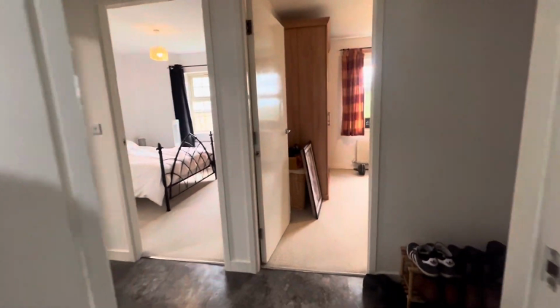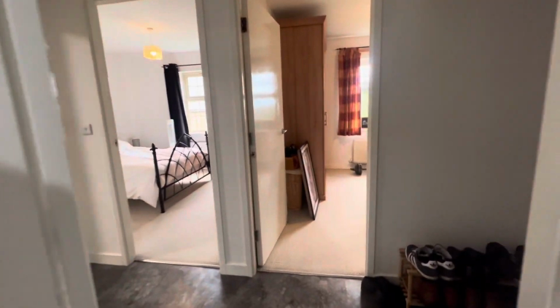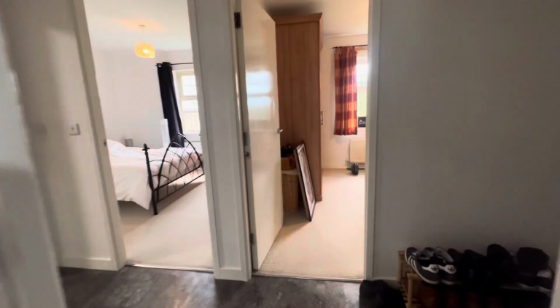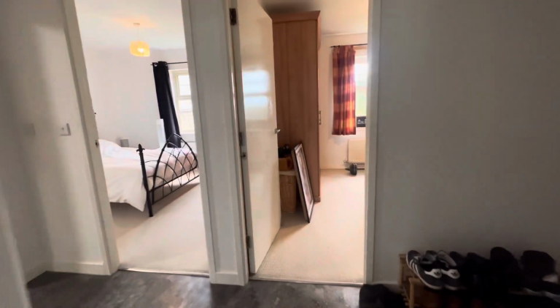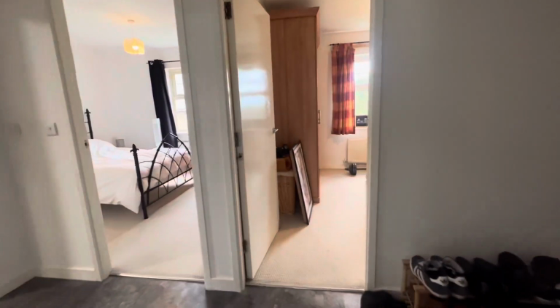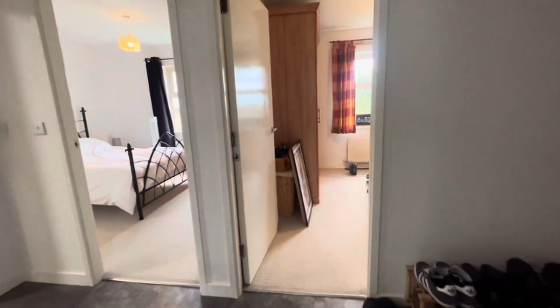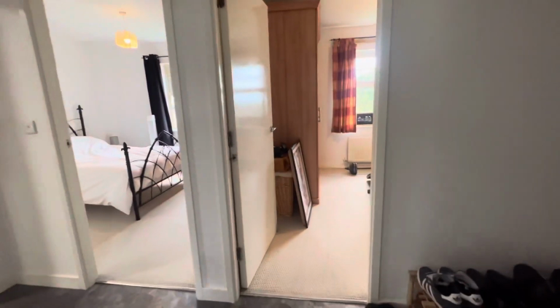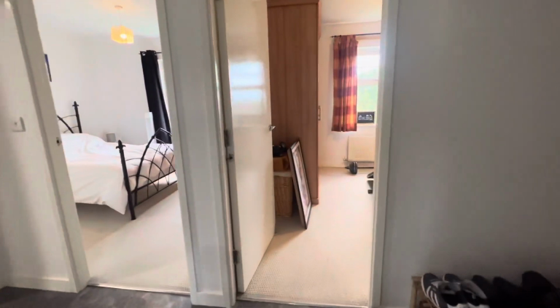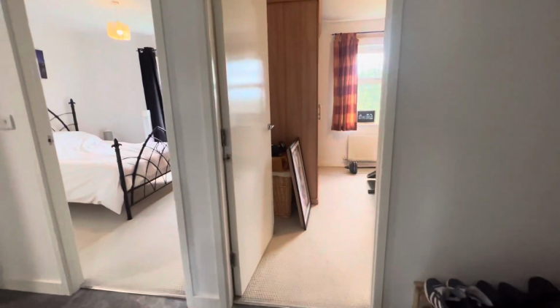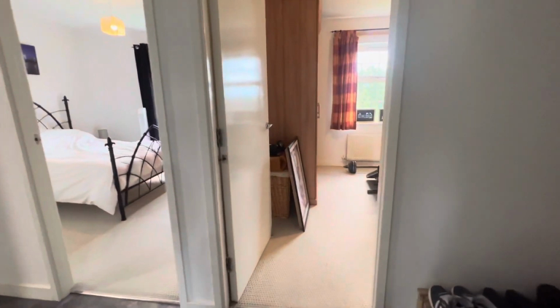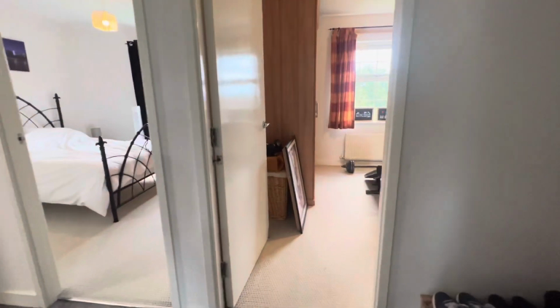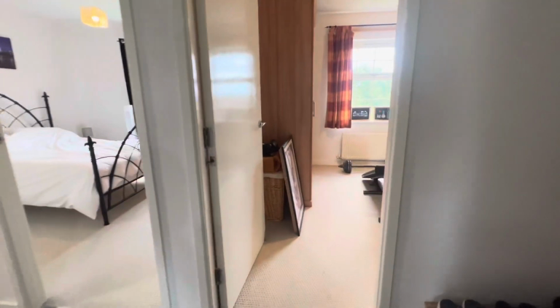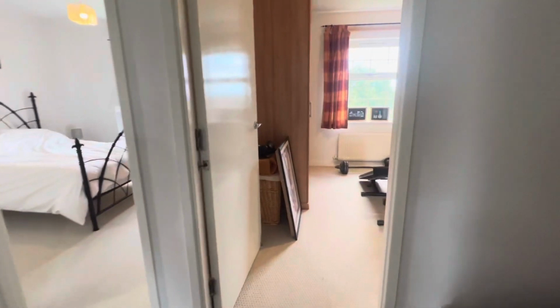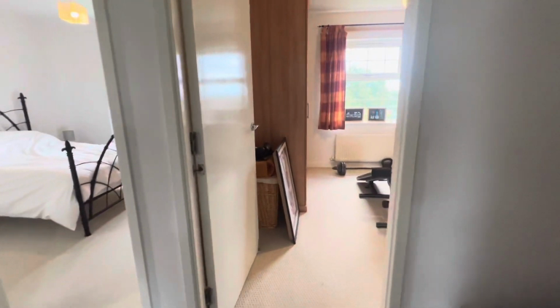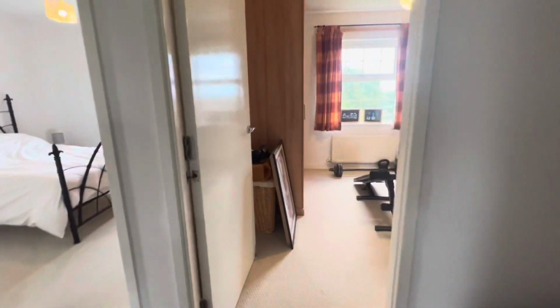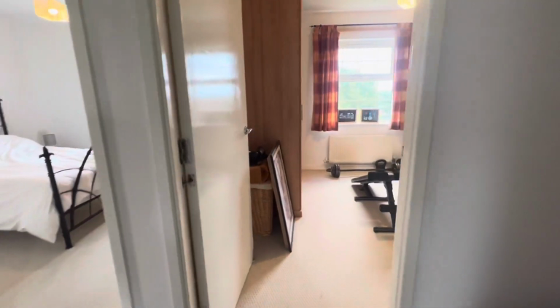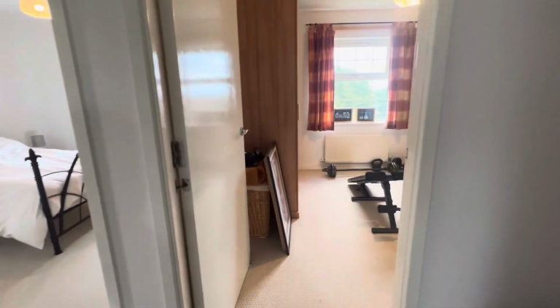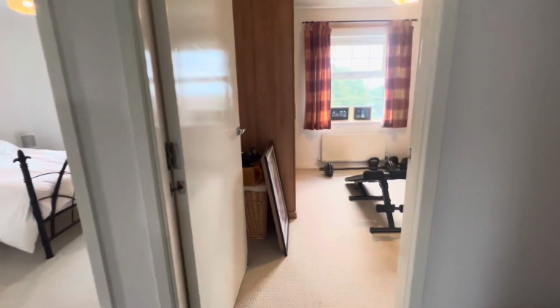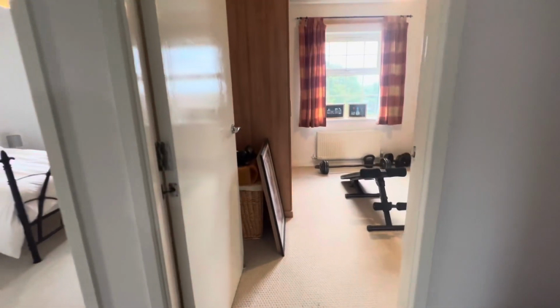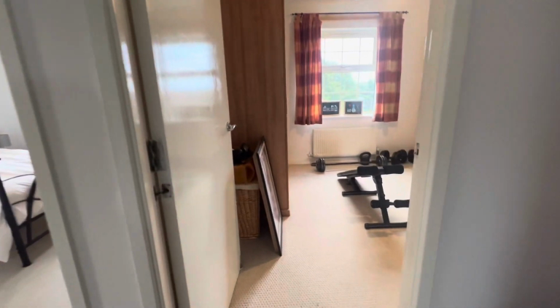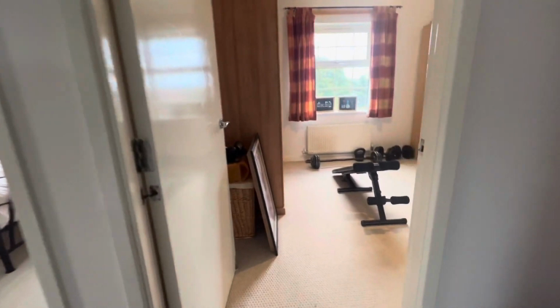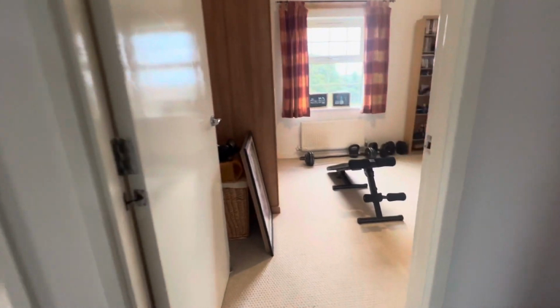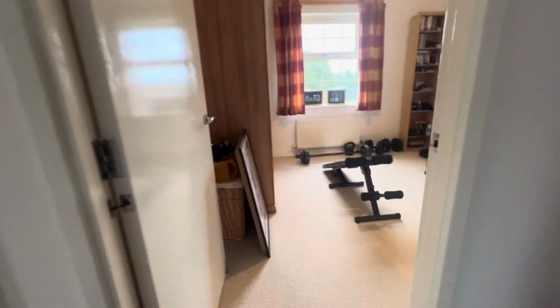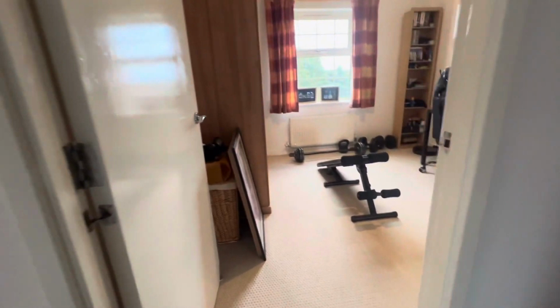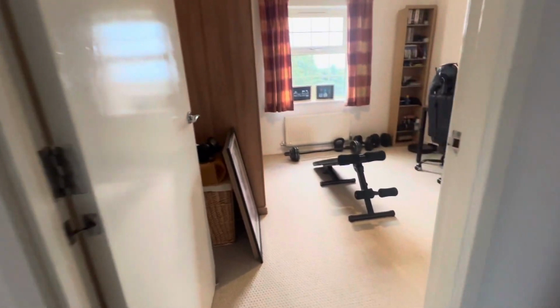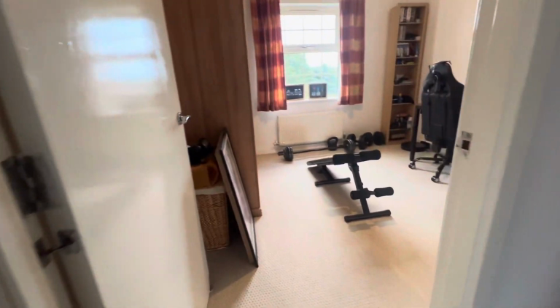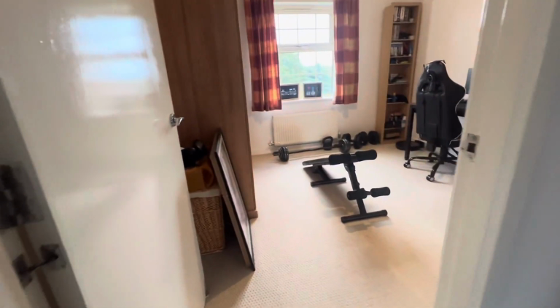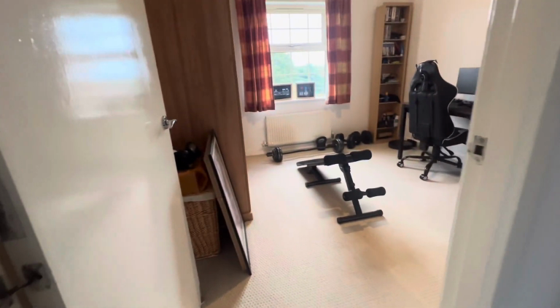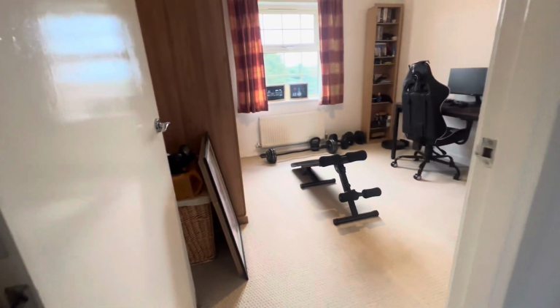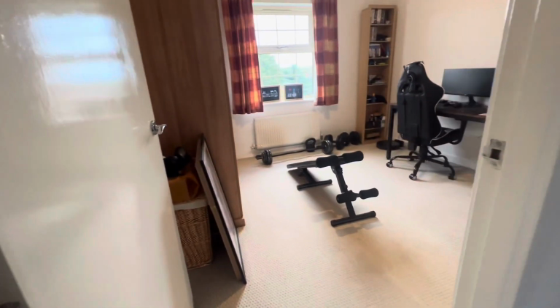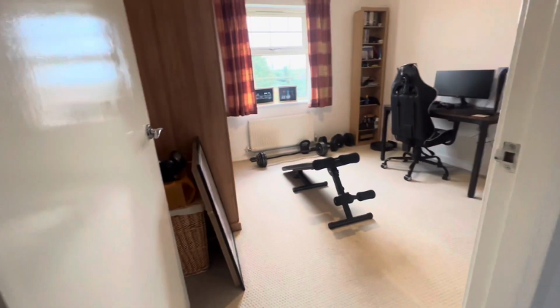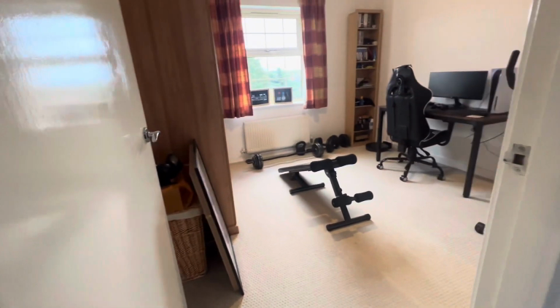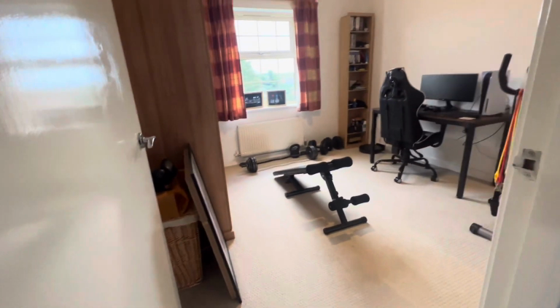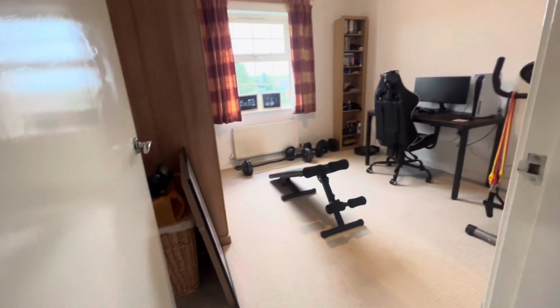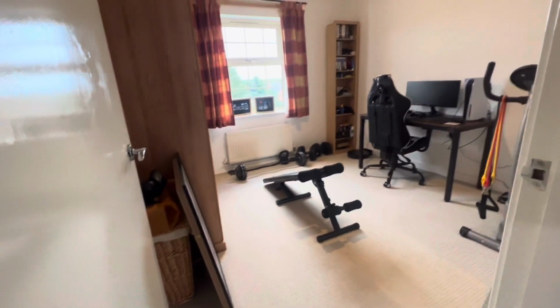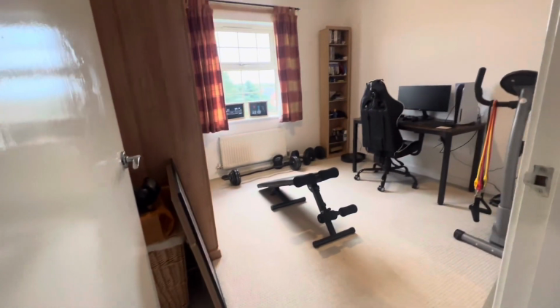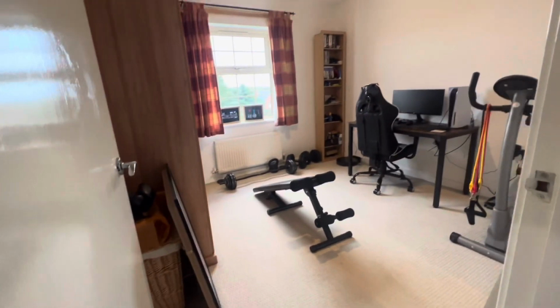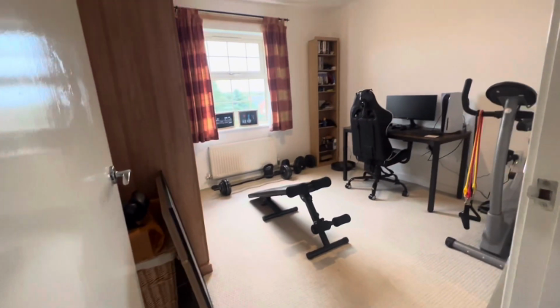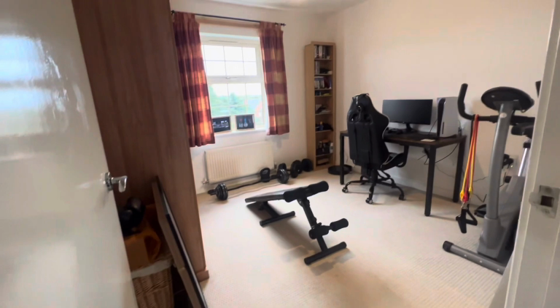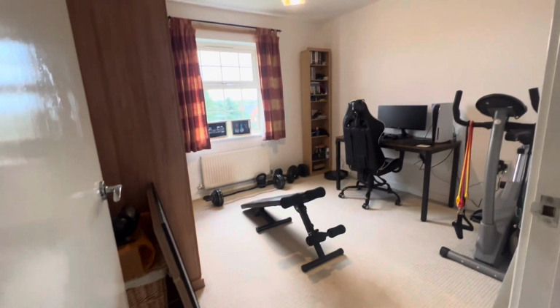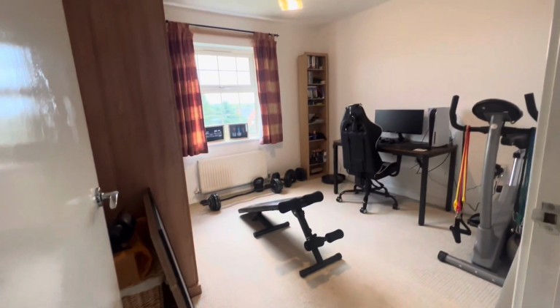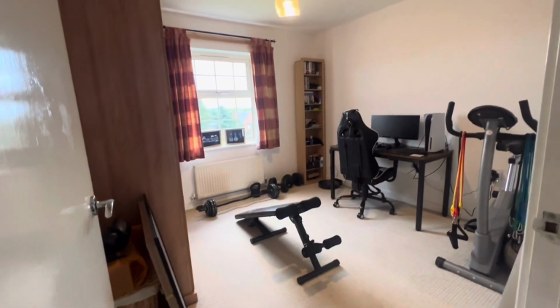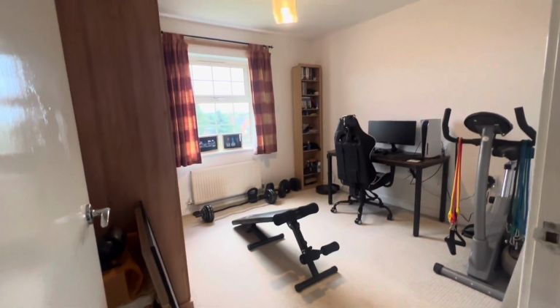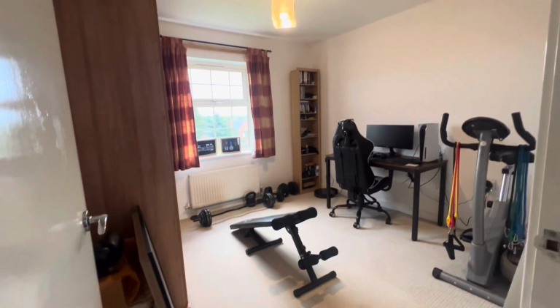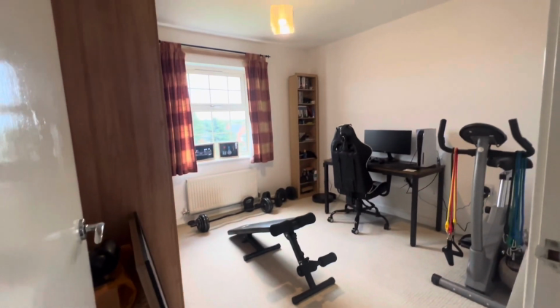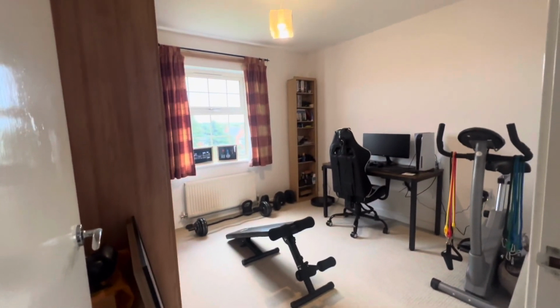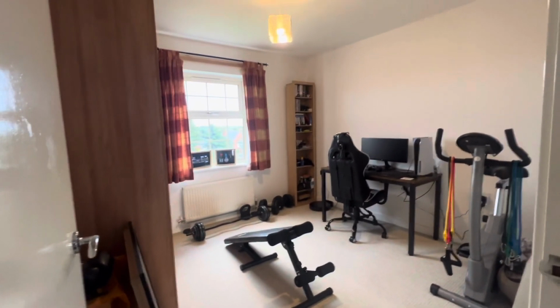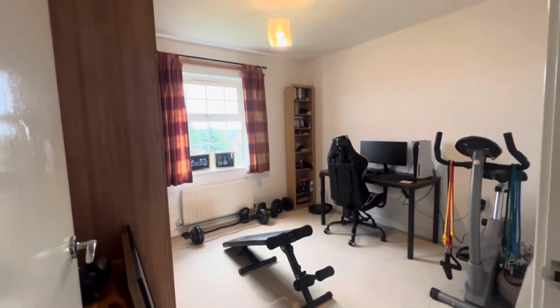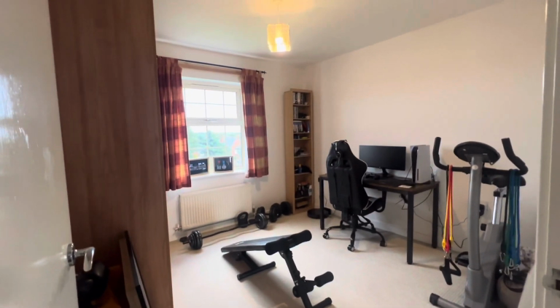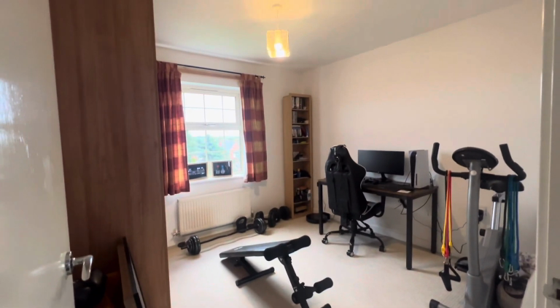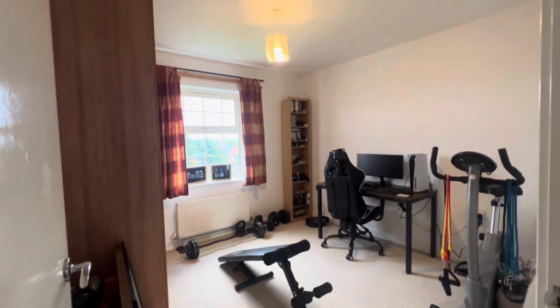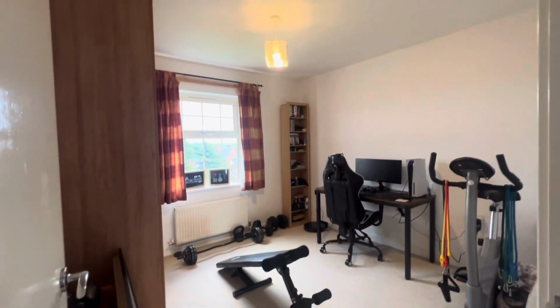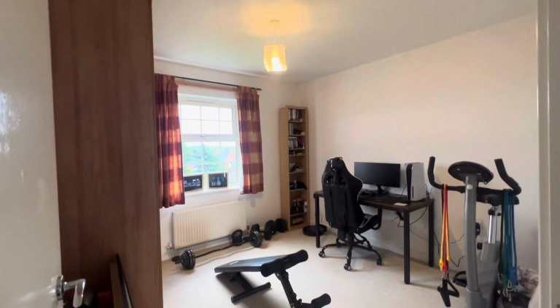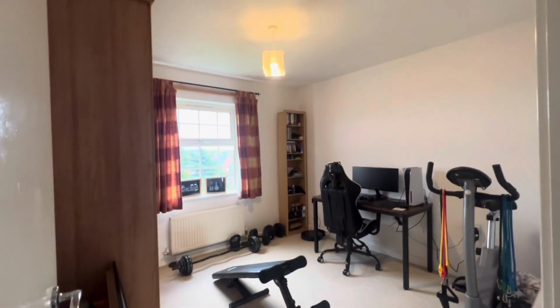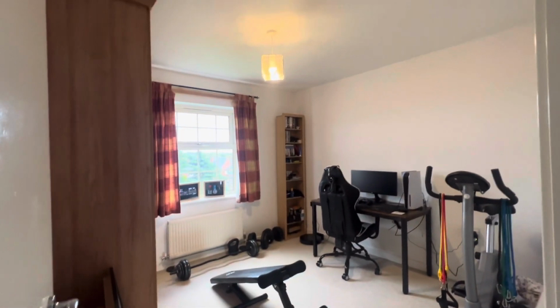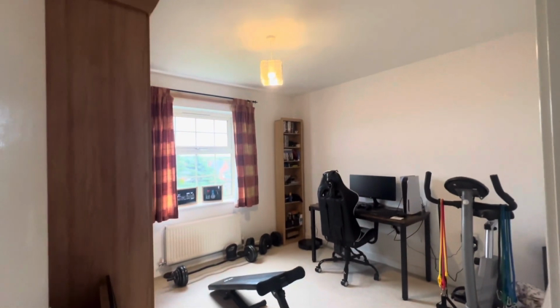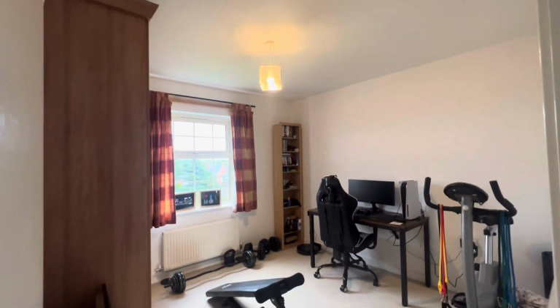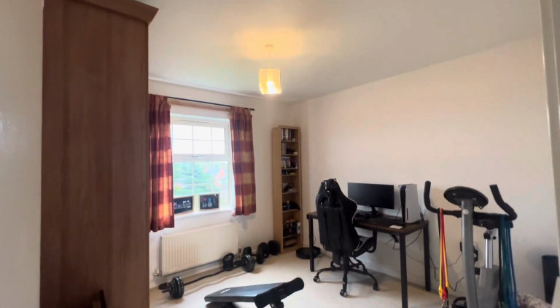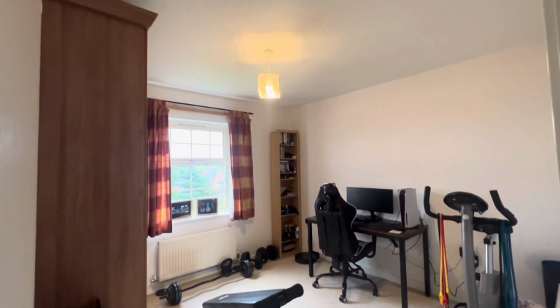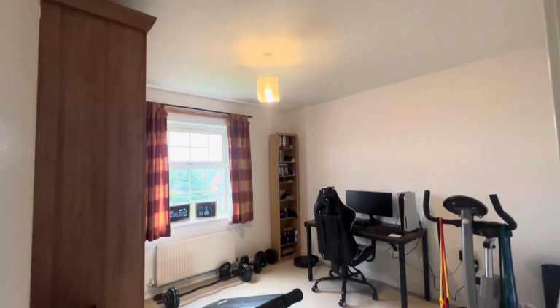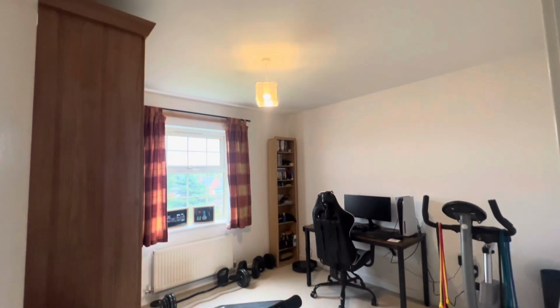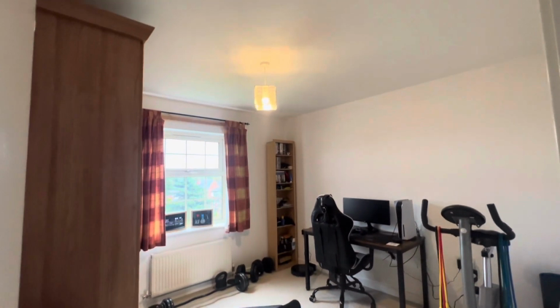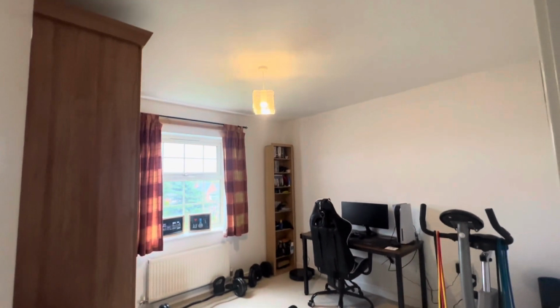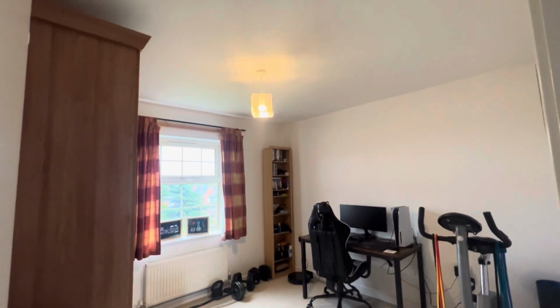Here we are approaching the second bedroom, with great space and a lovely big window to let in all the natural light.